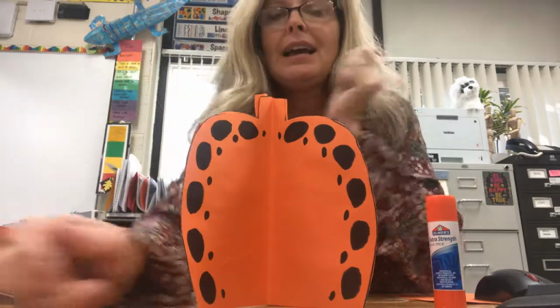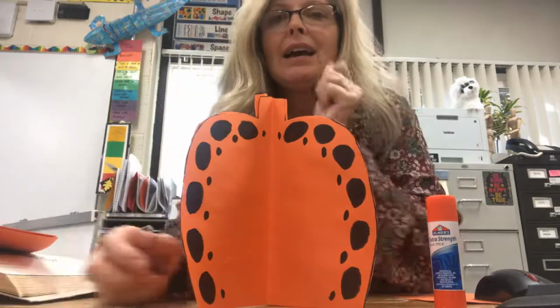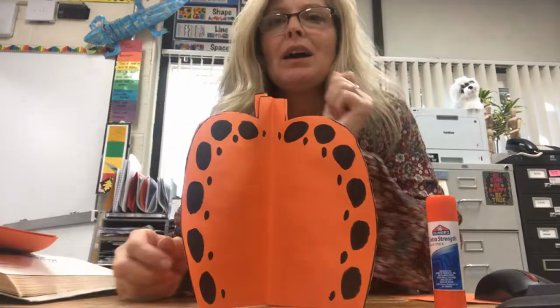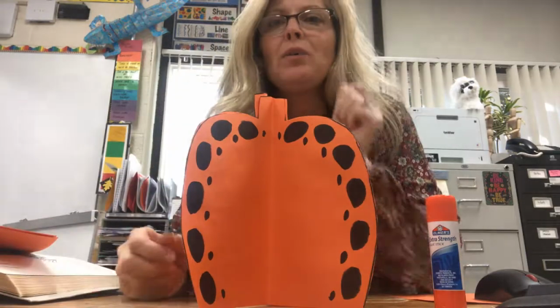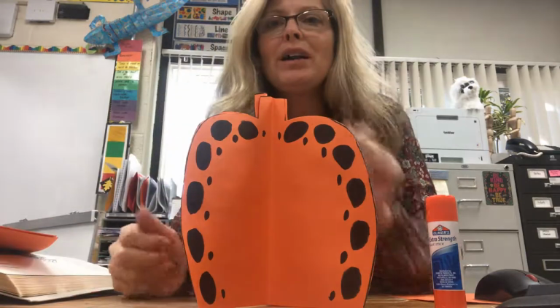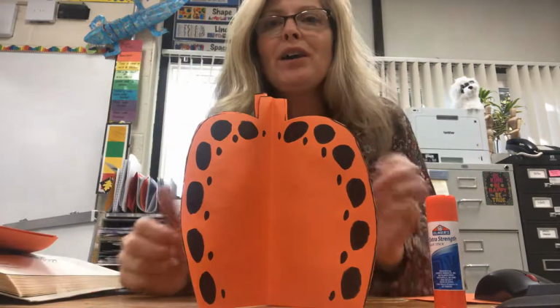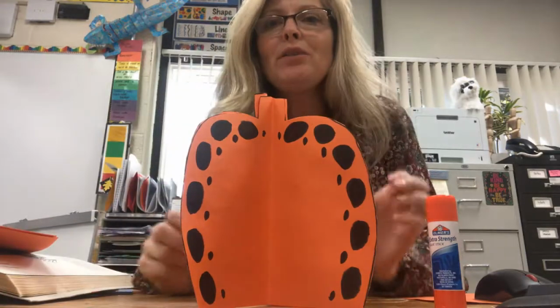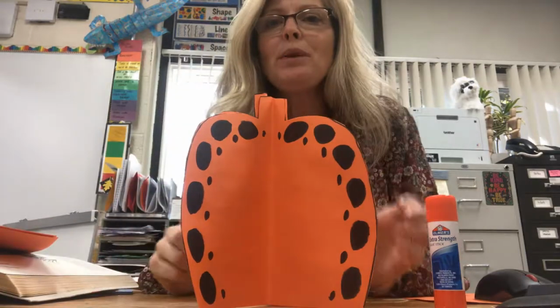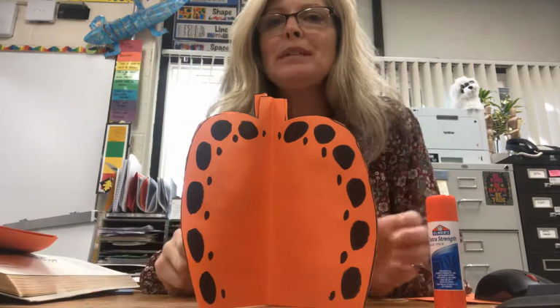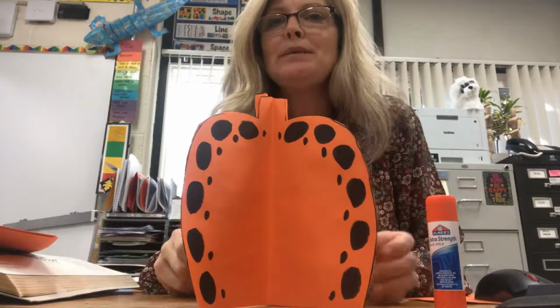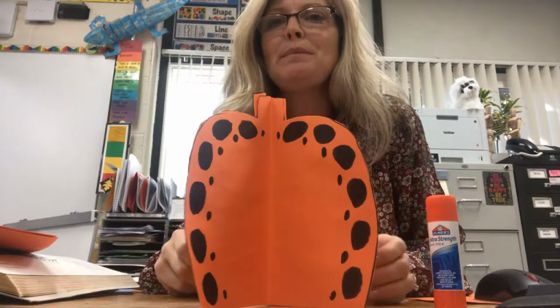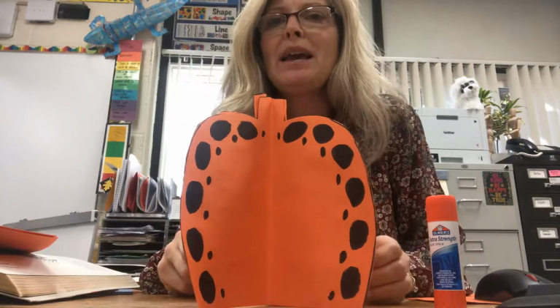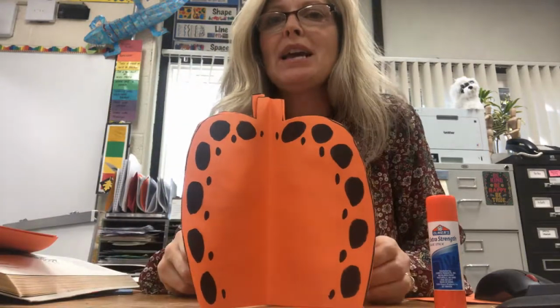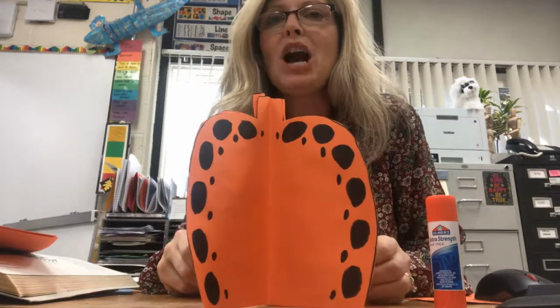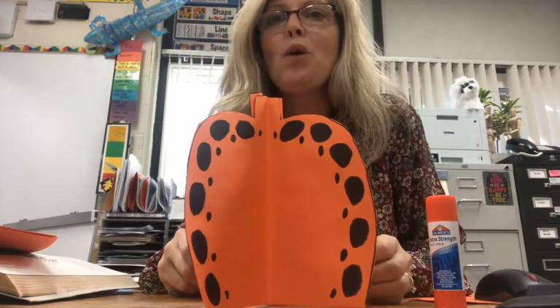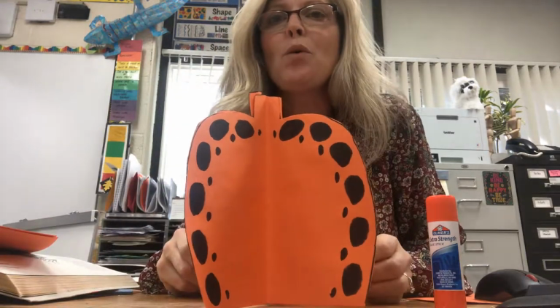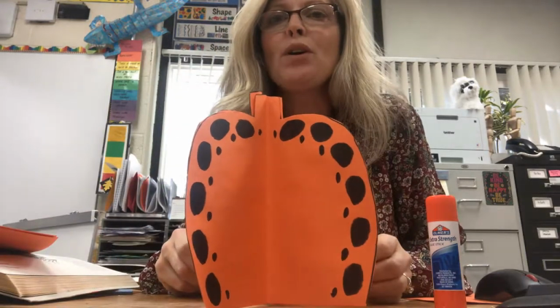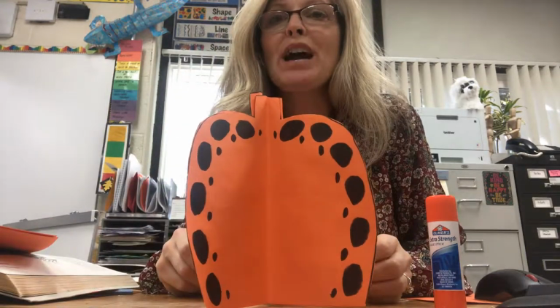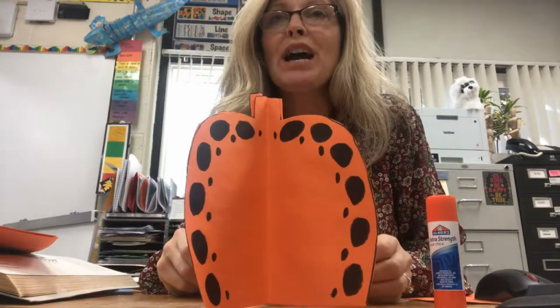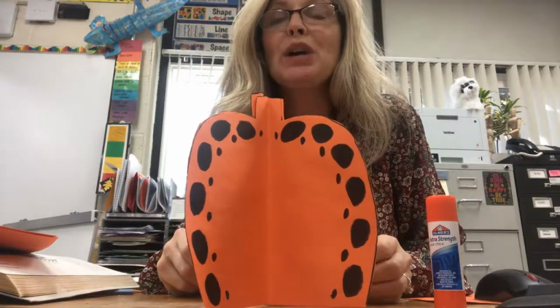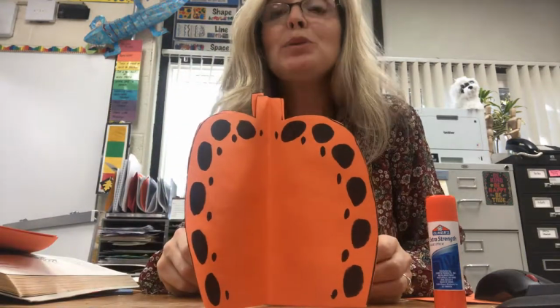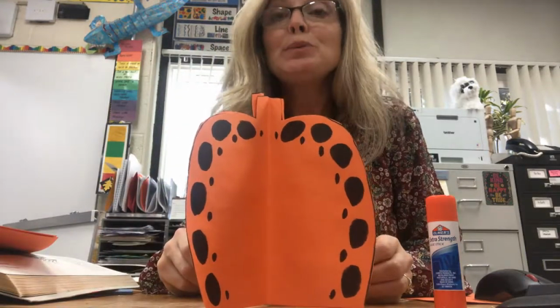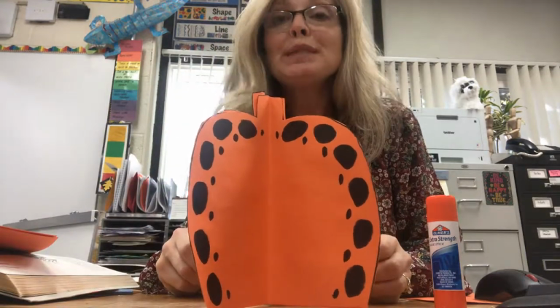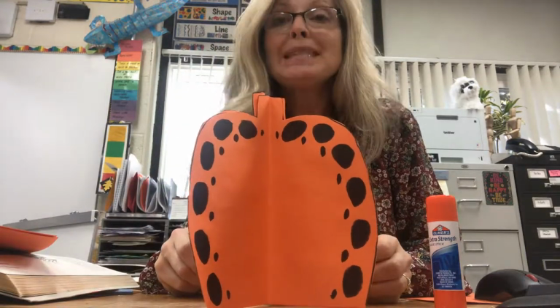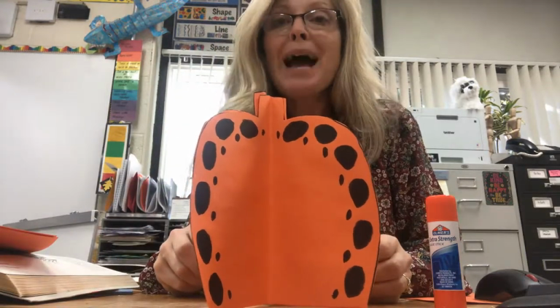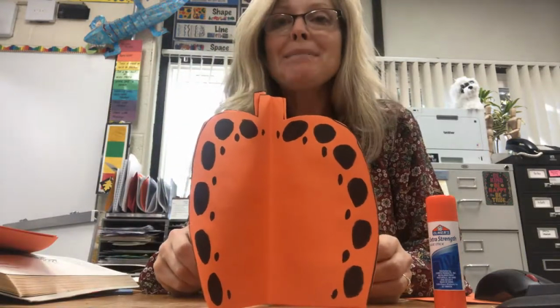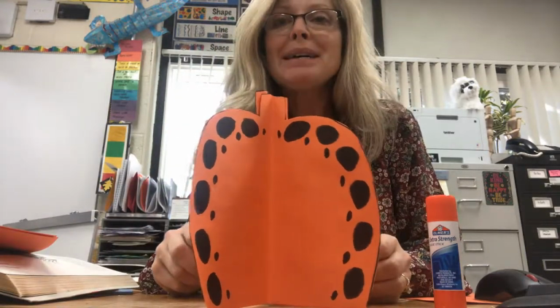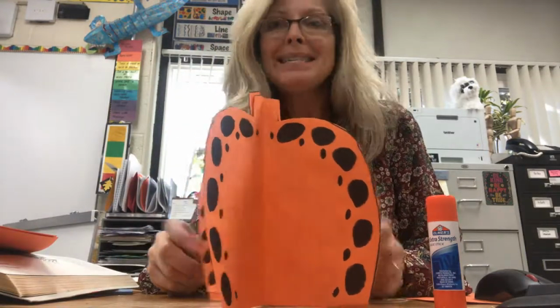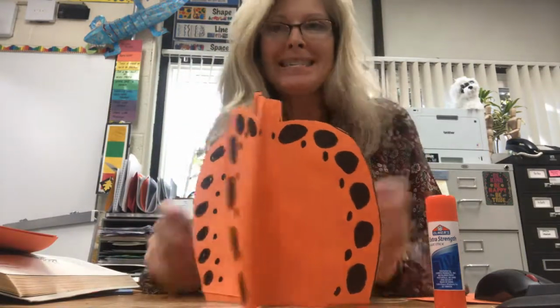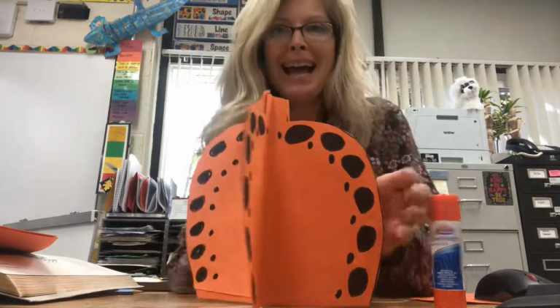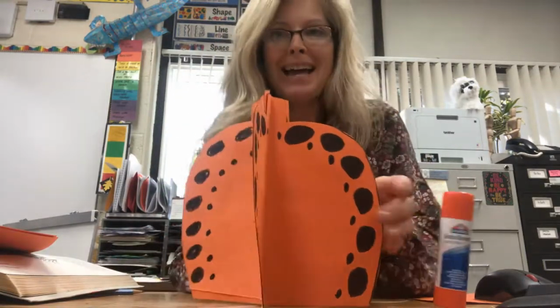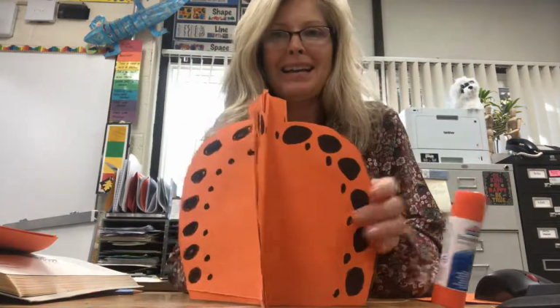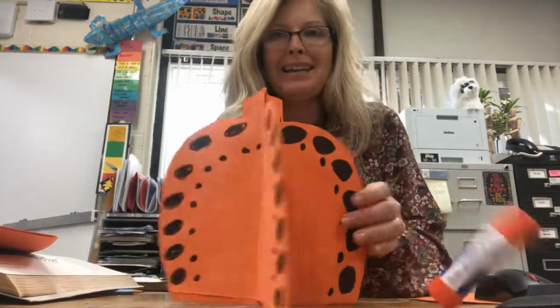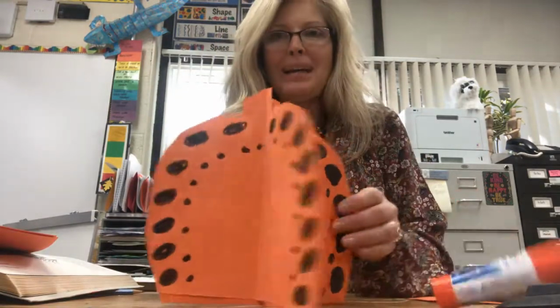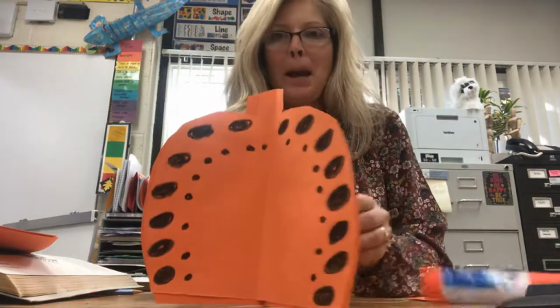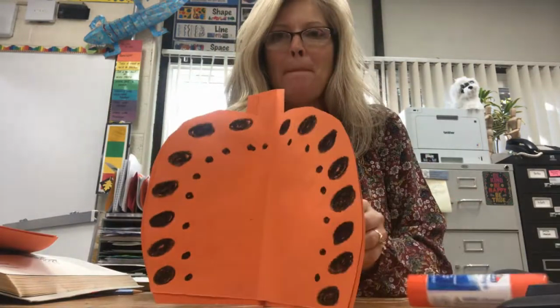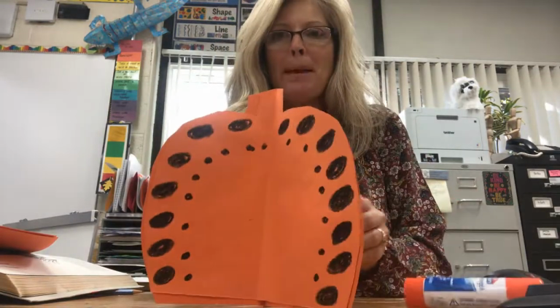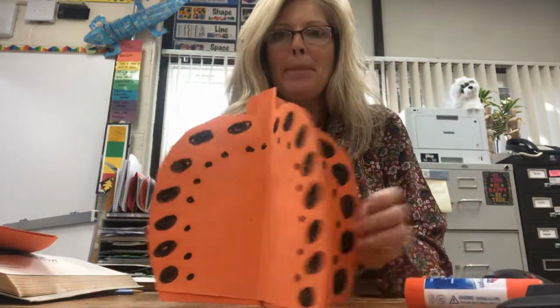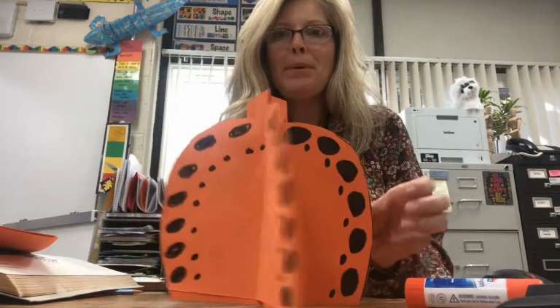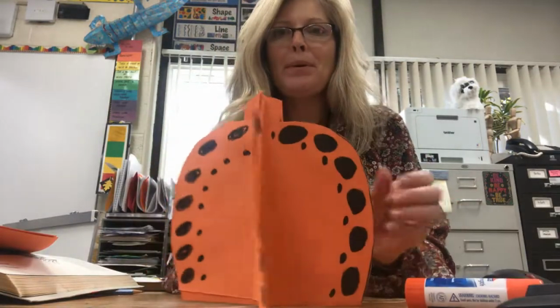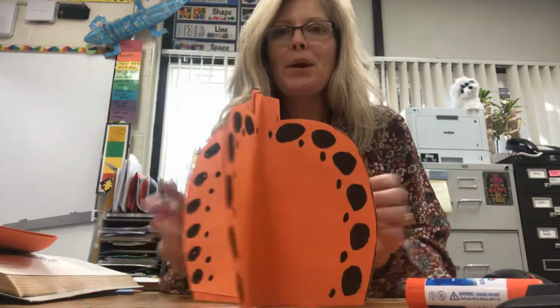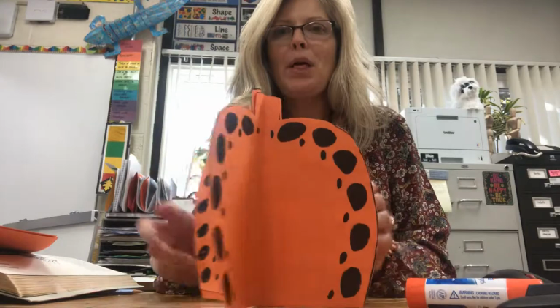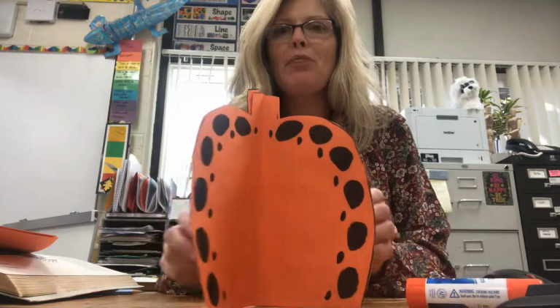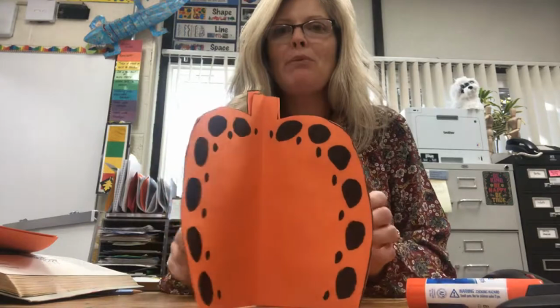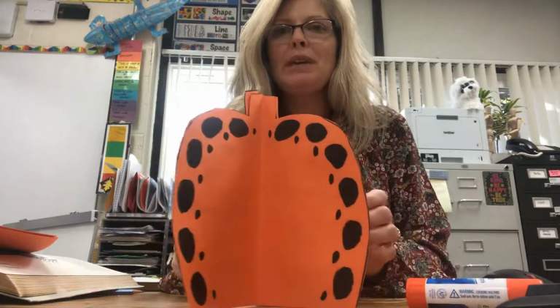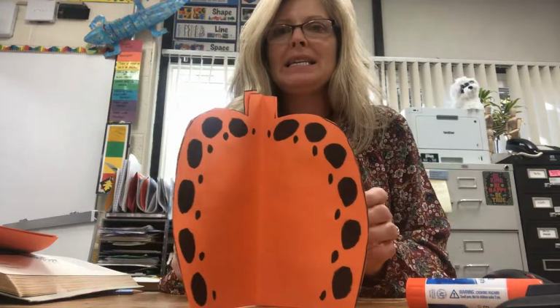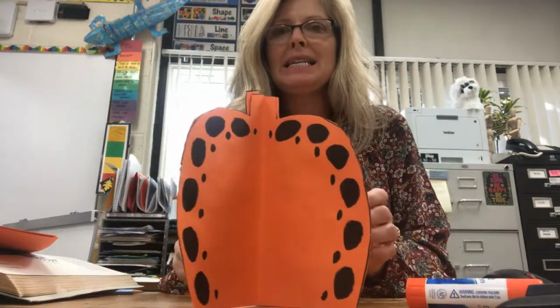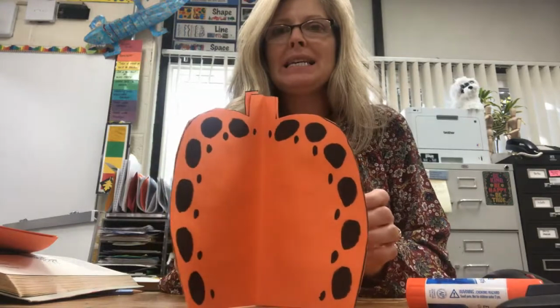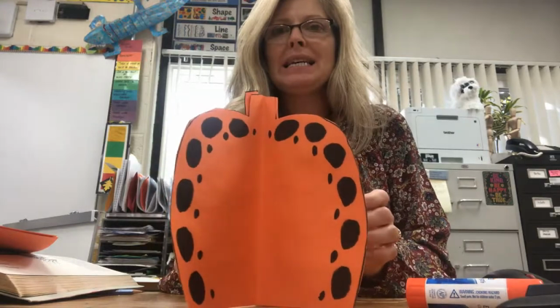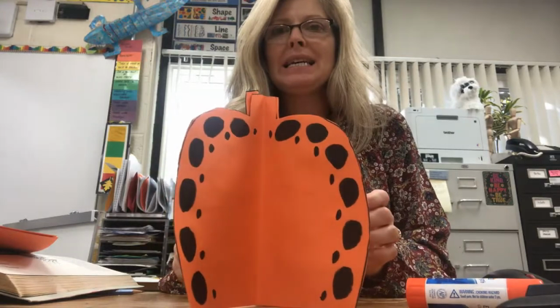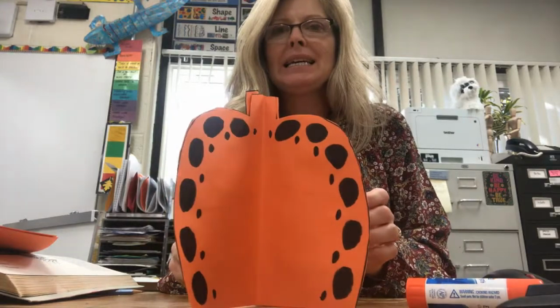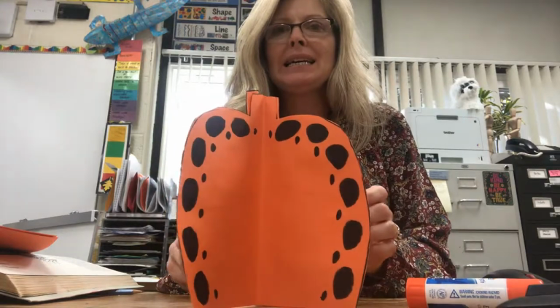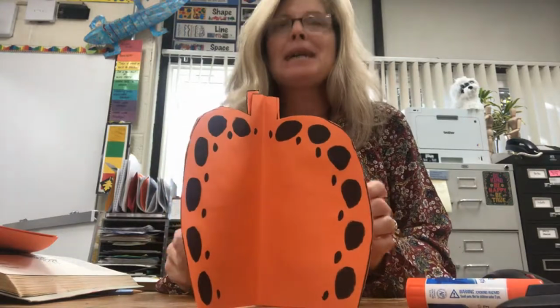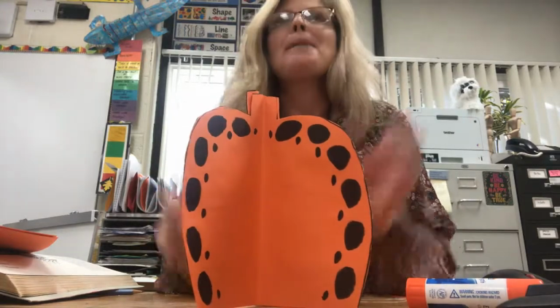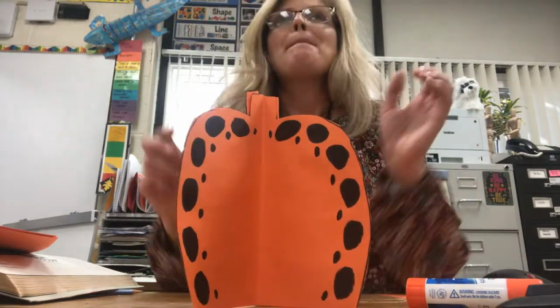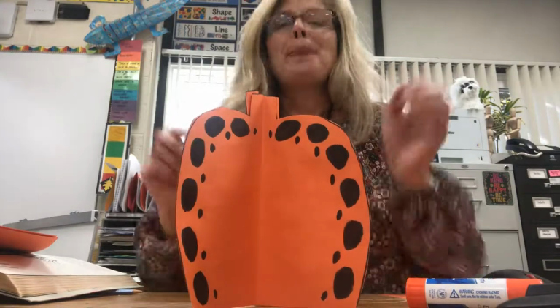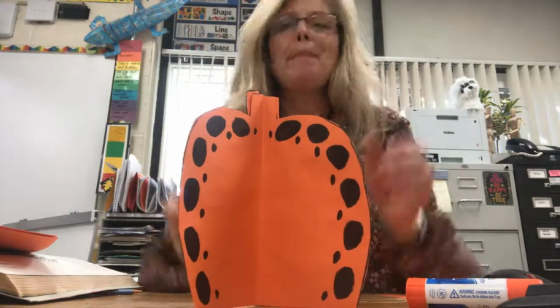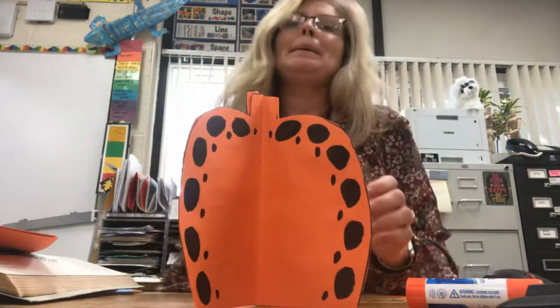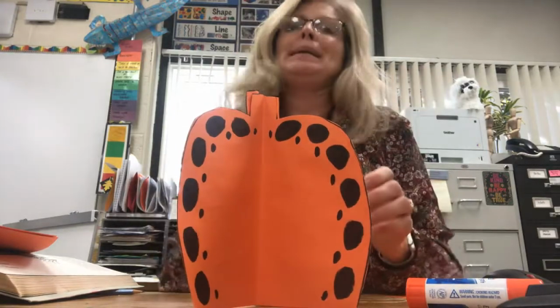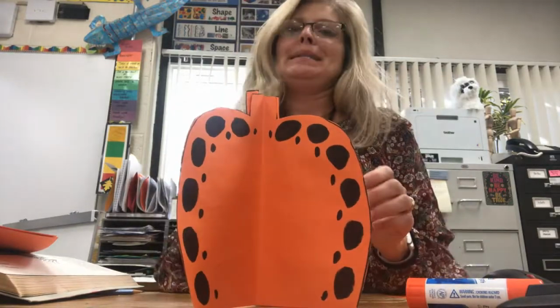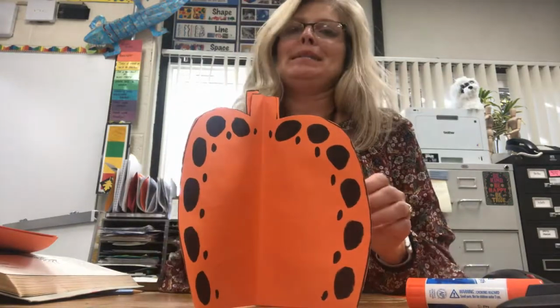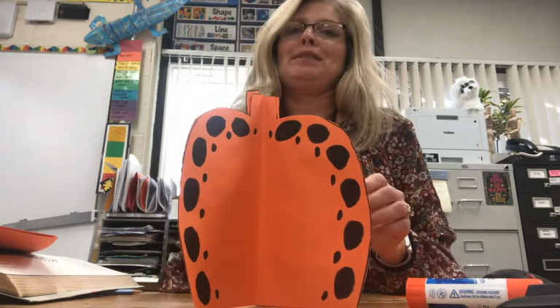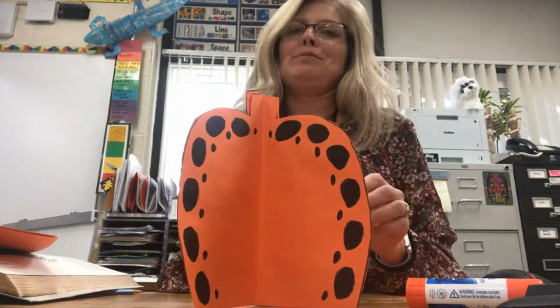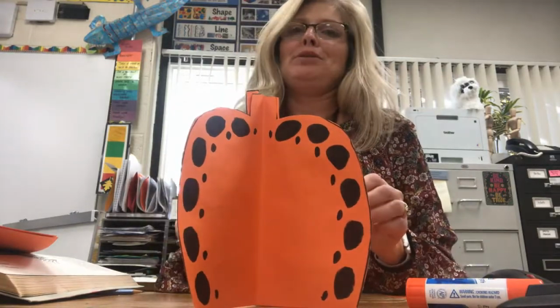We are going to make our Kusama style paper 3D pumpkin sculptures.